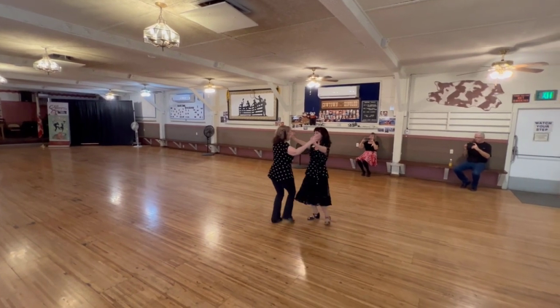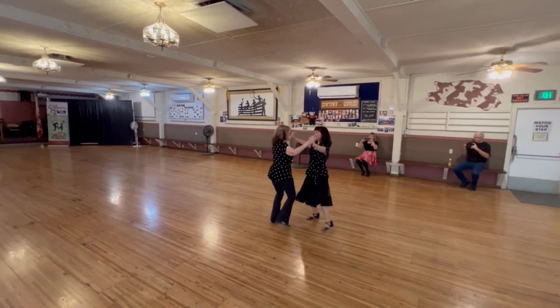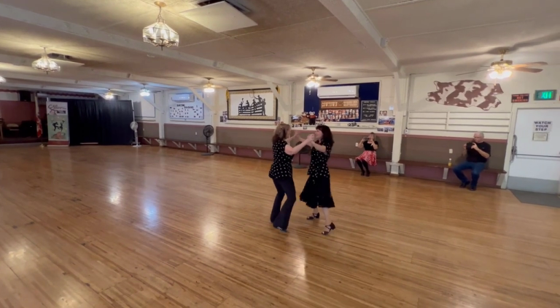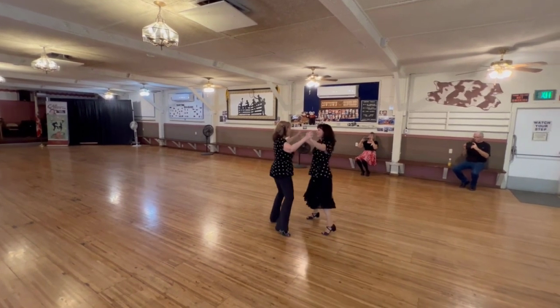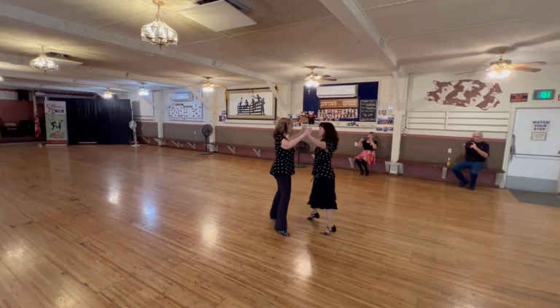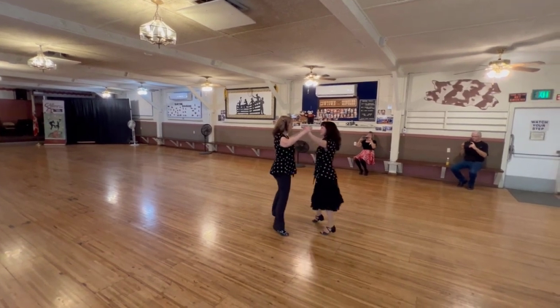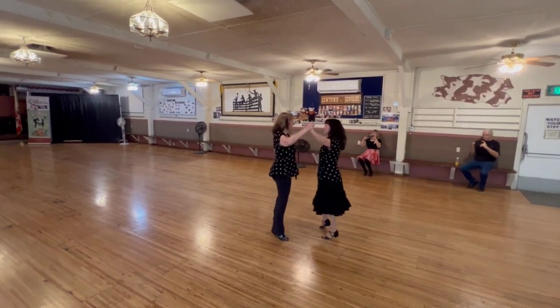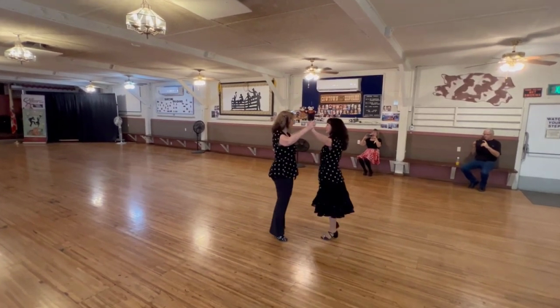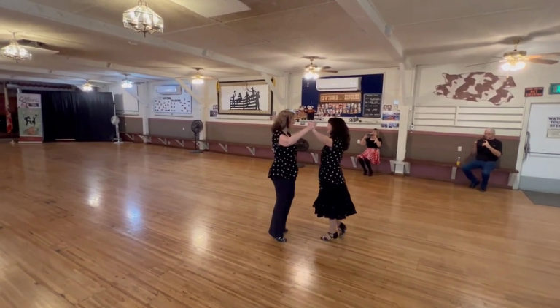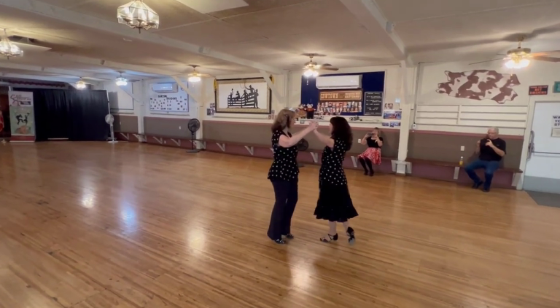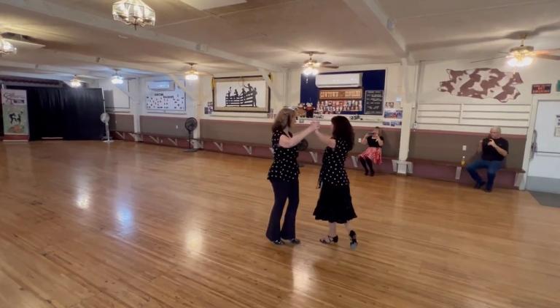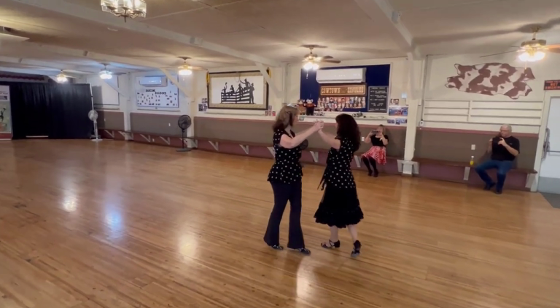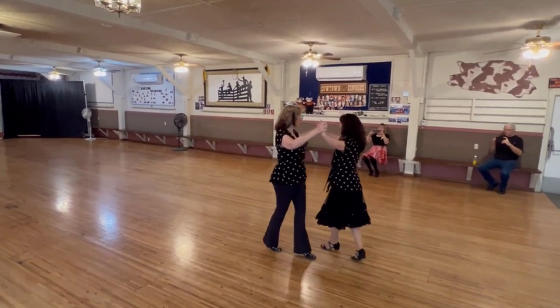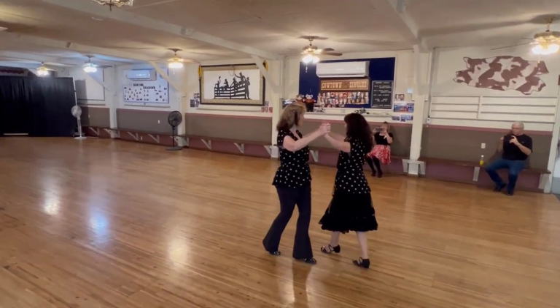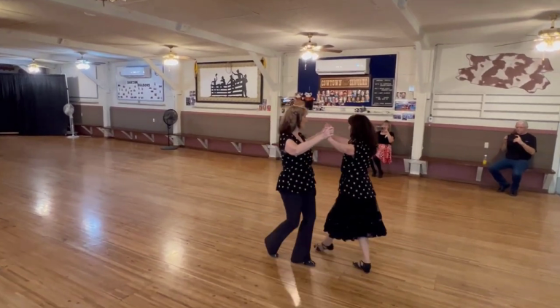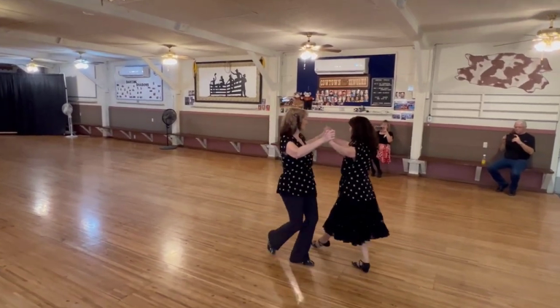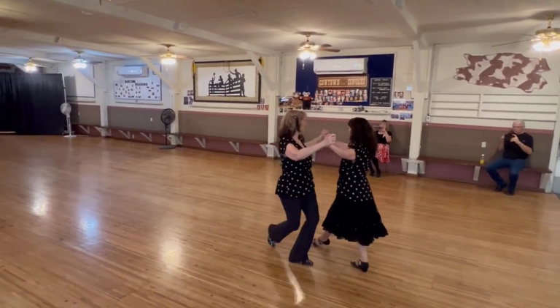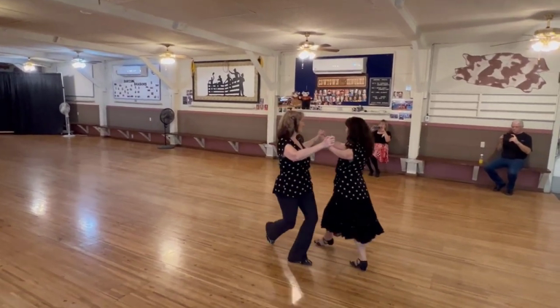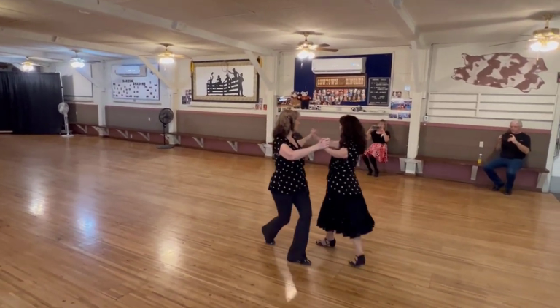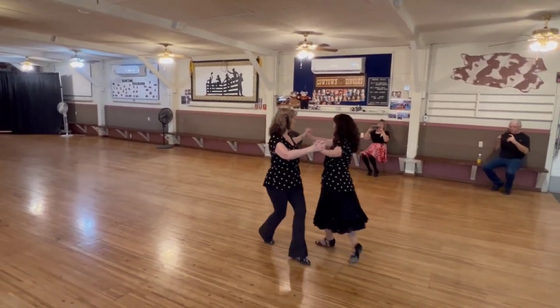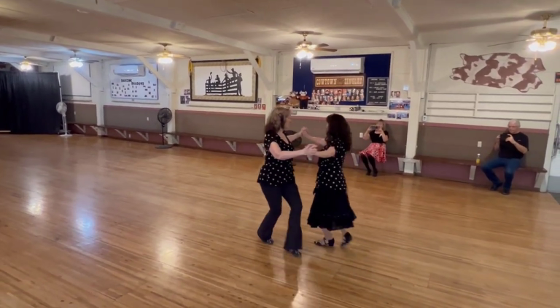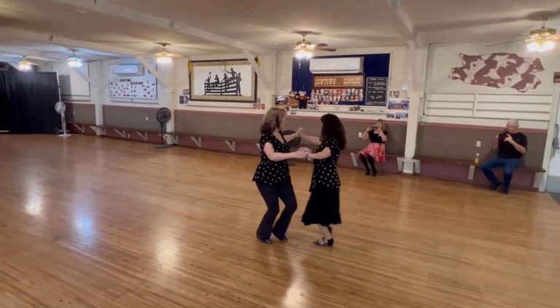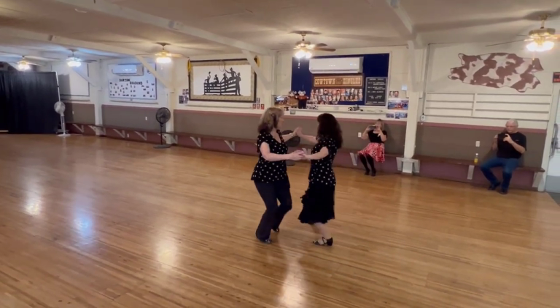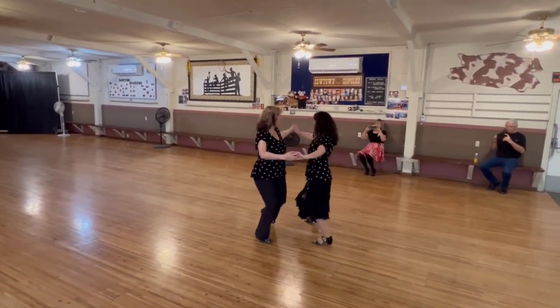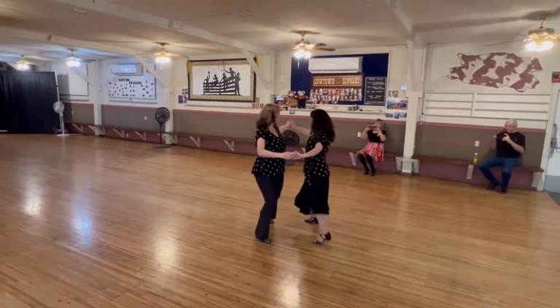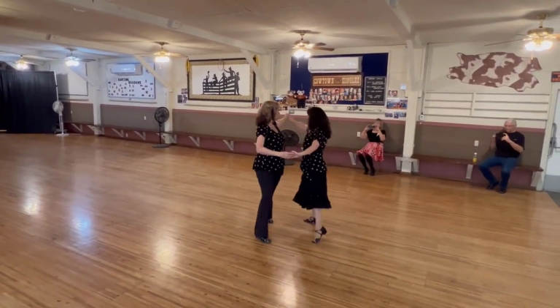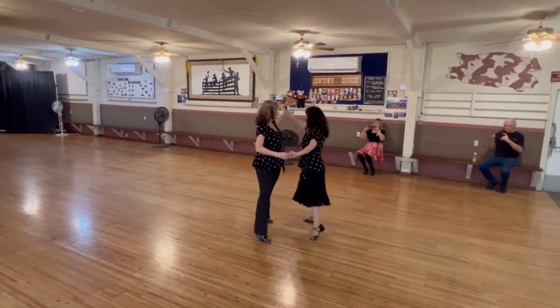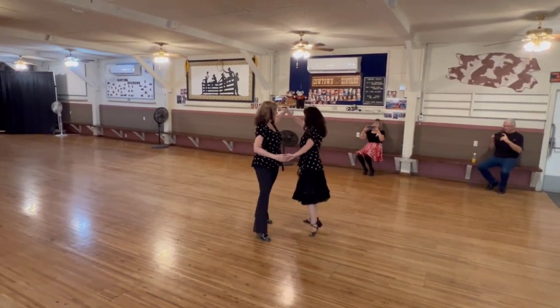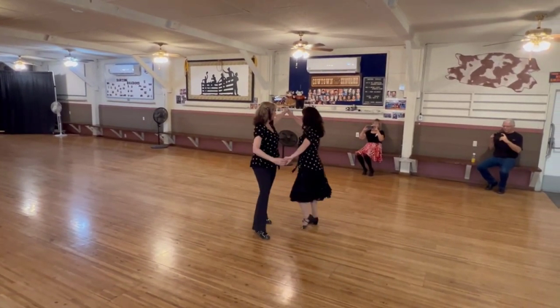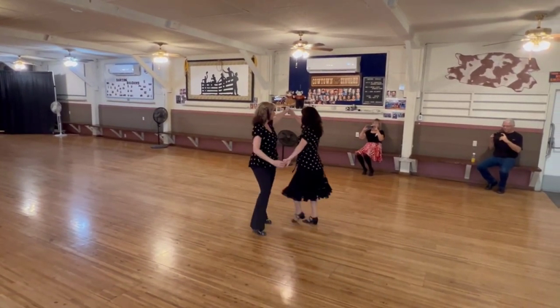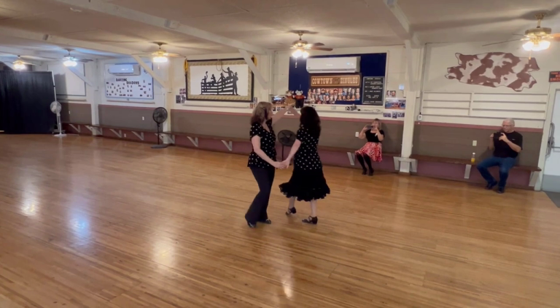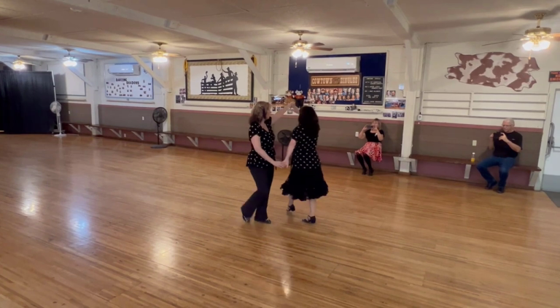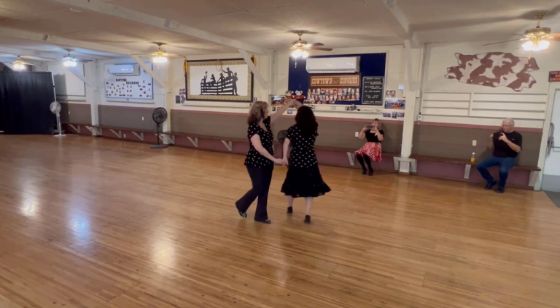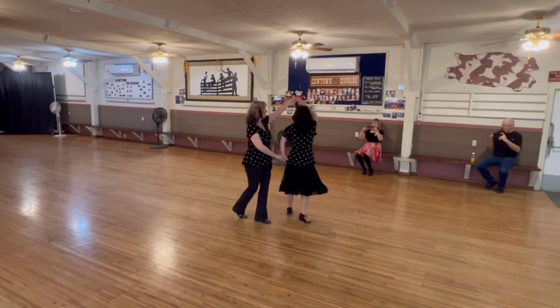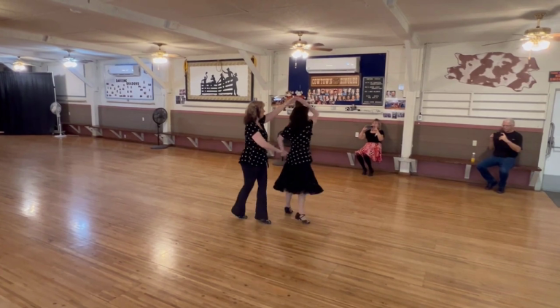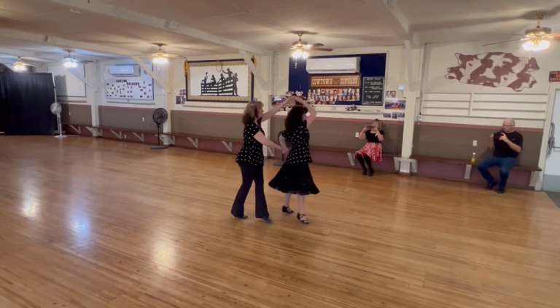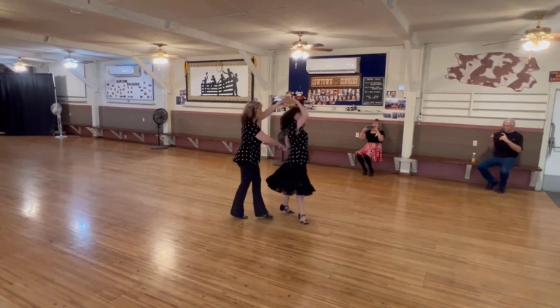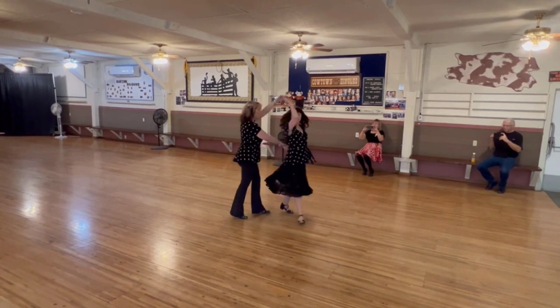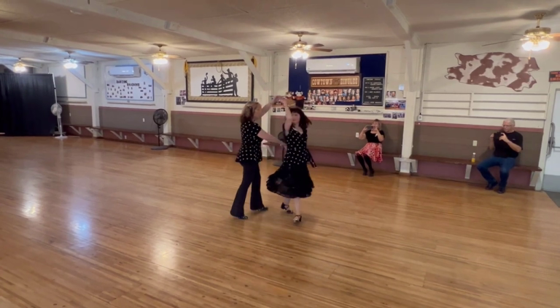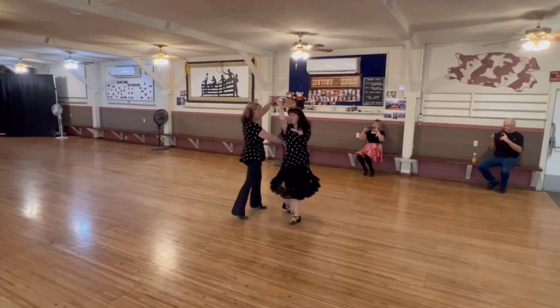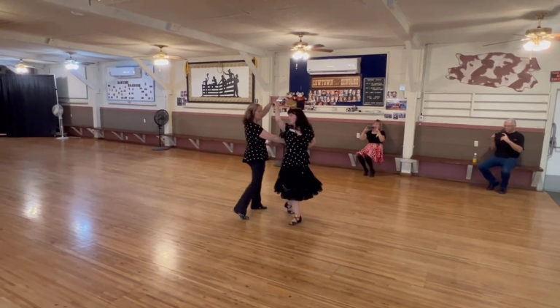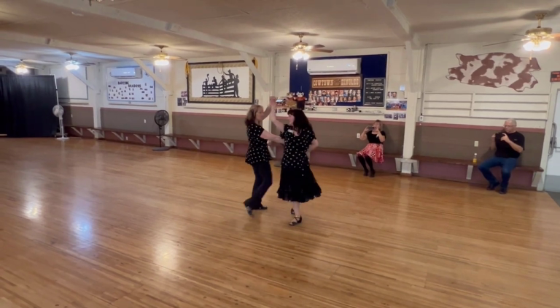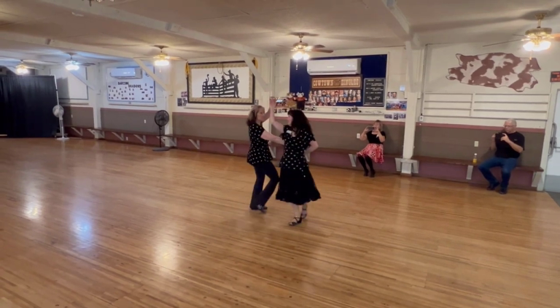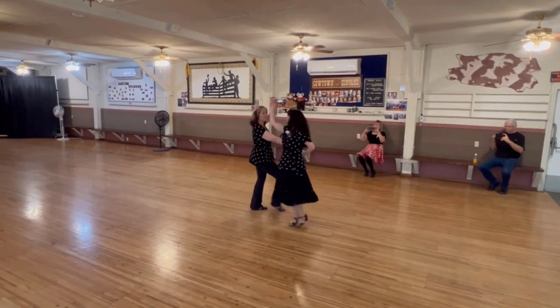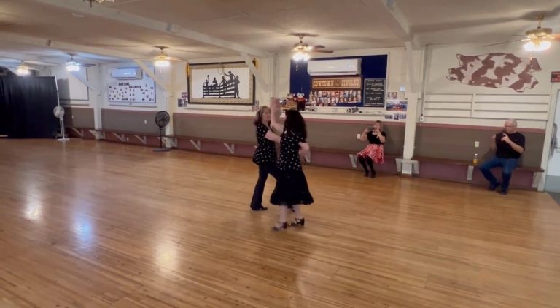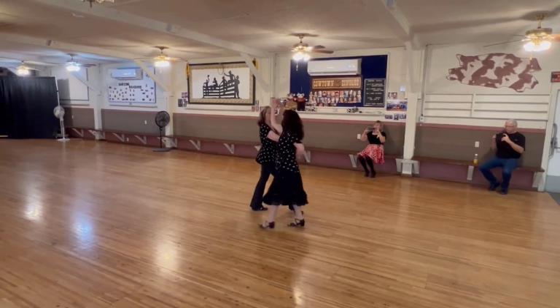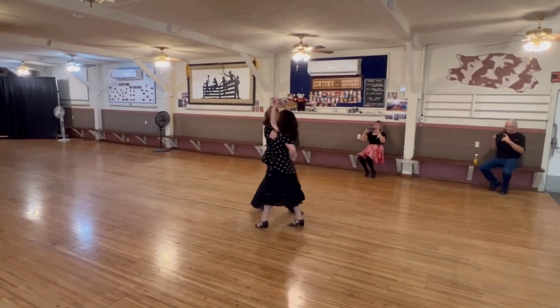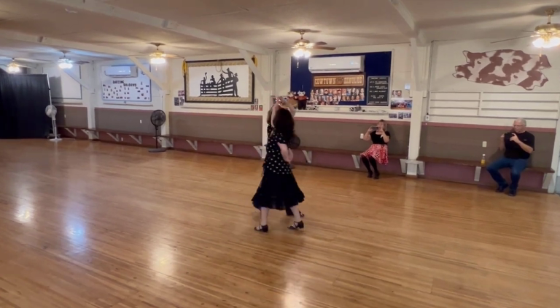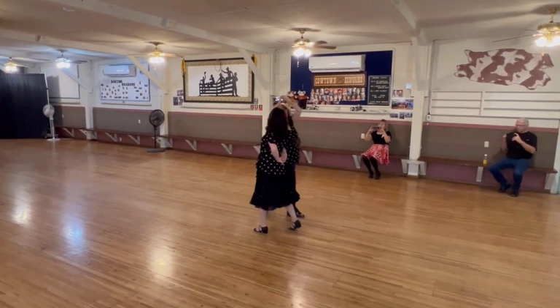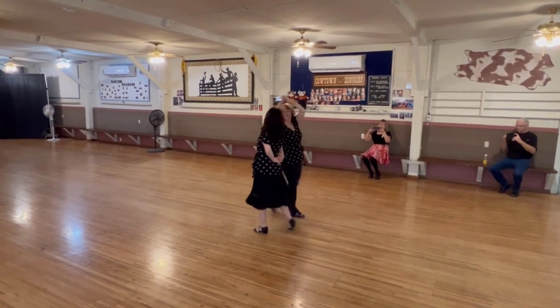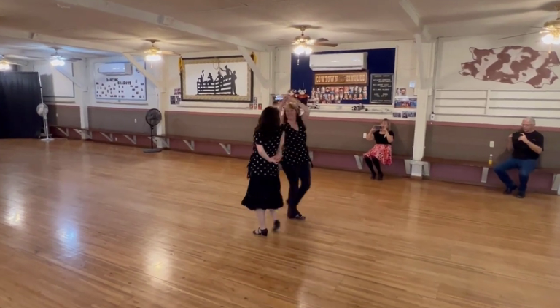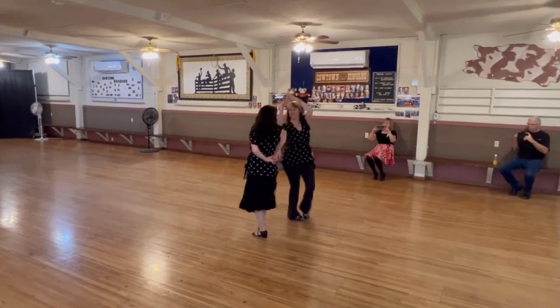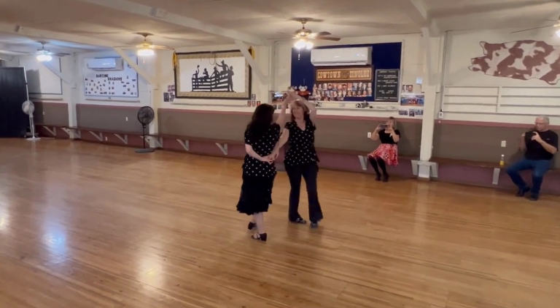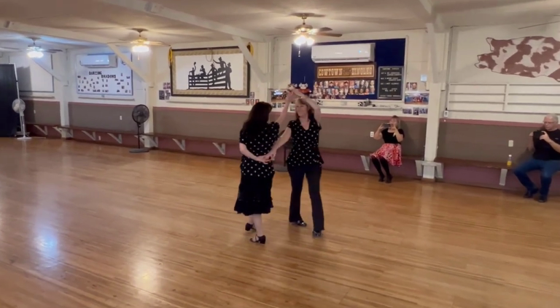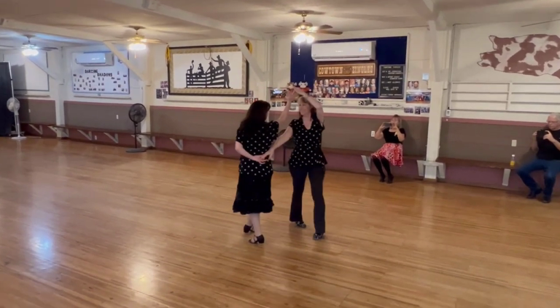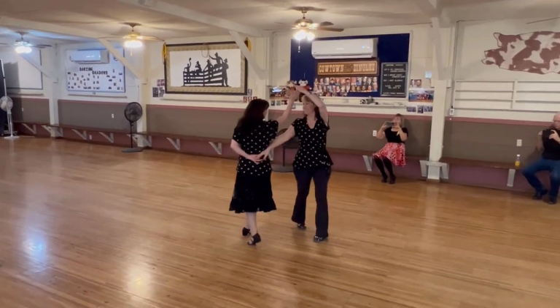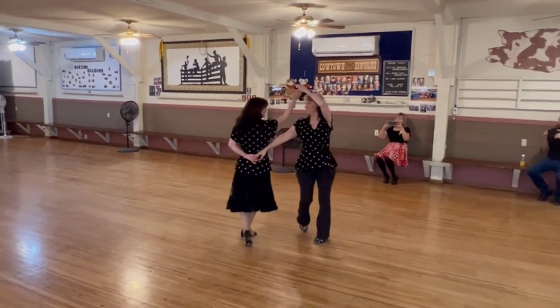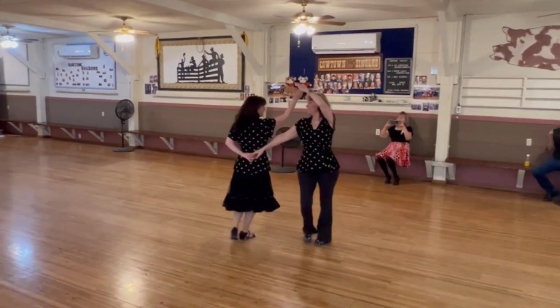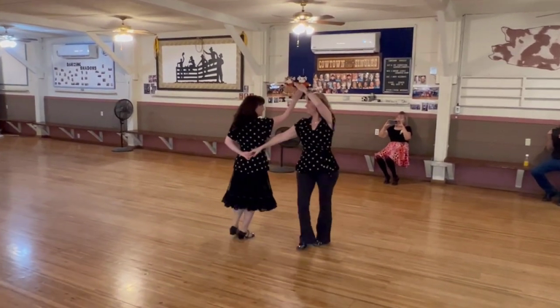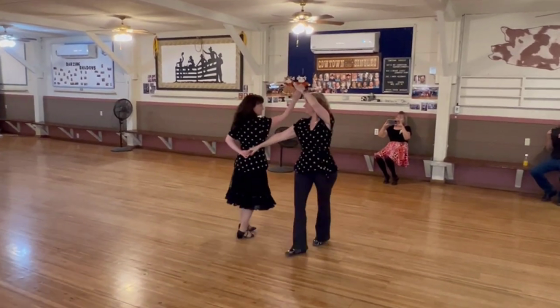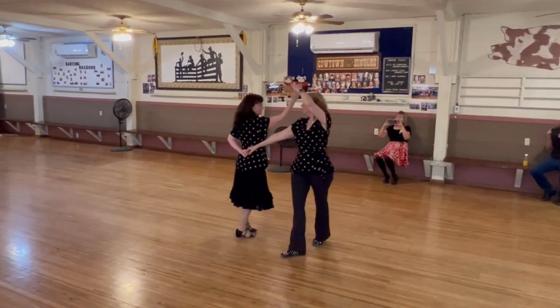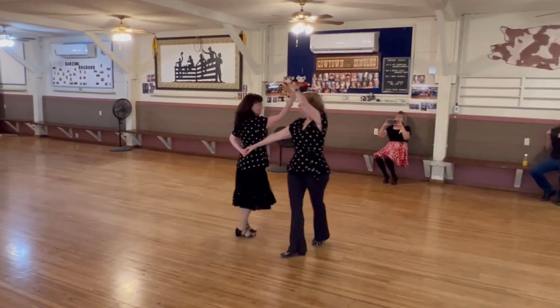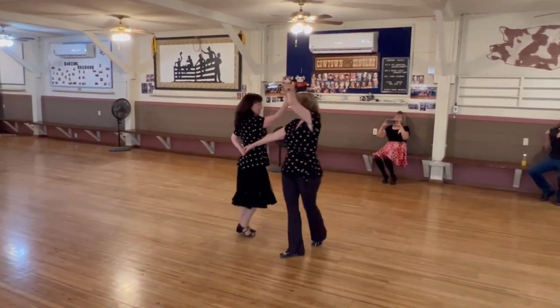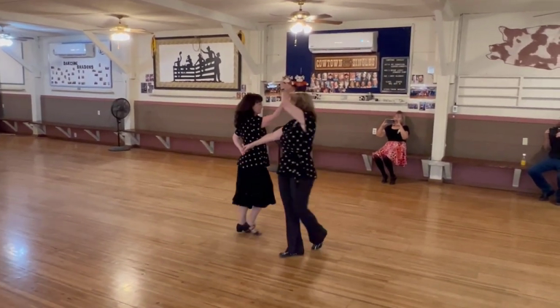Twirl to a lady's tamara. Wheel three. Unwrap to closed wall.